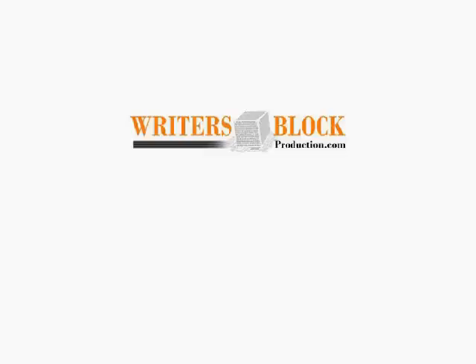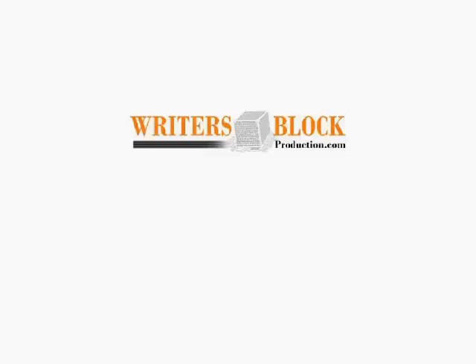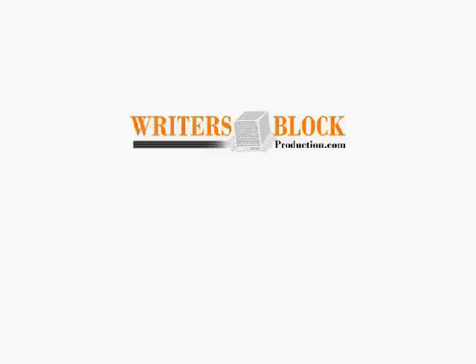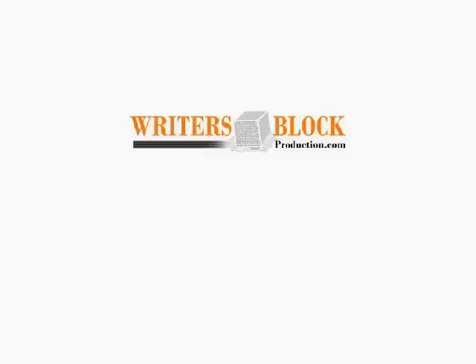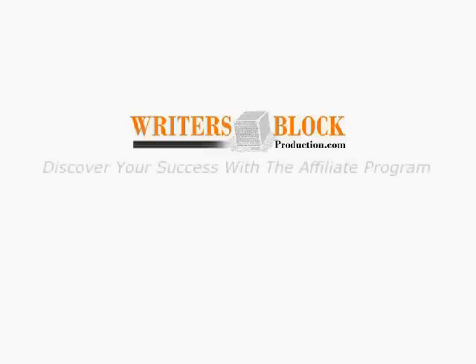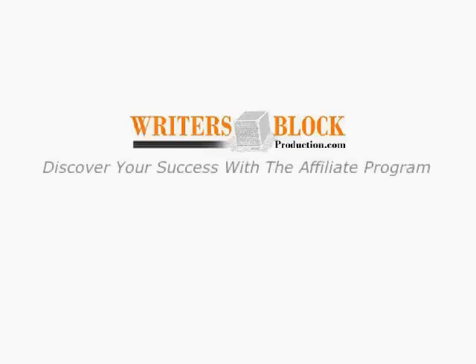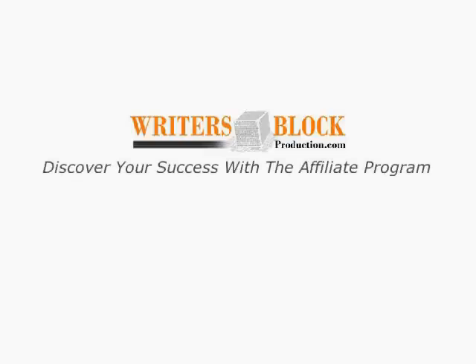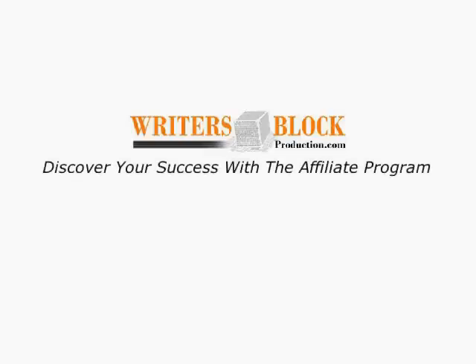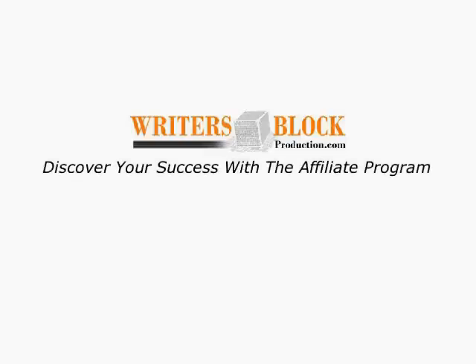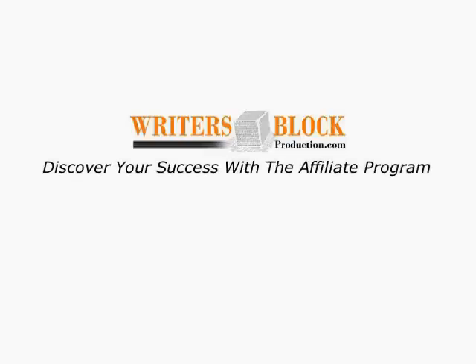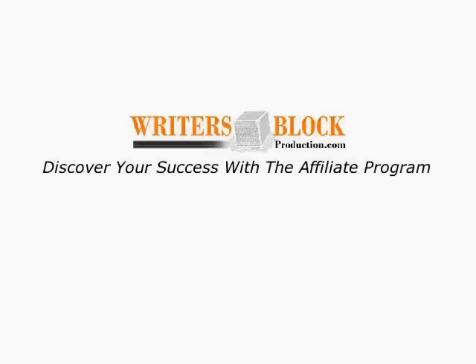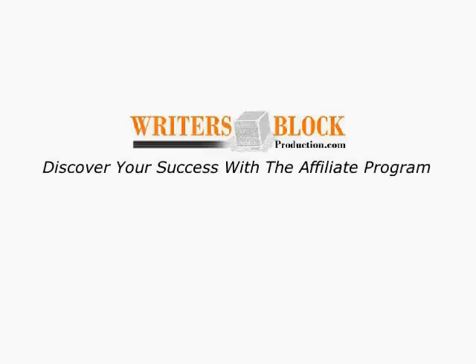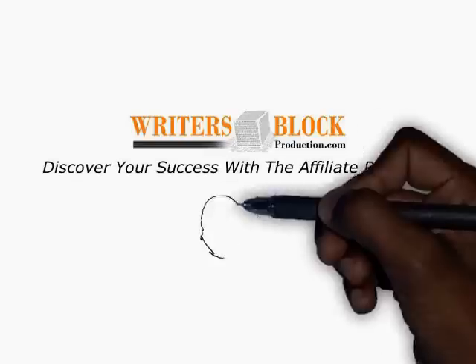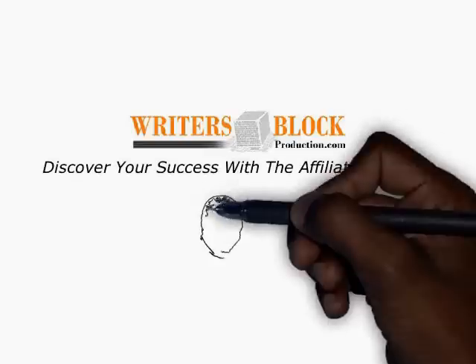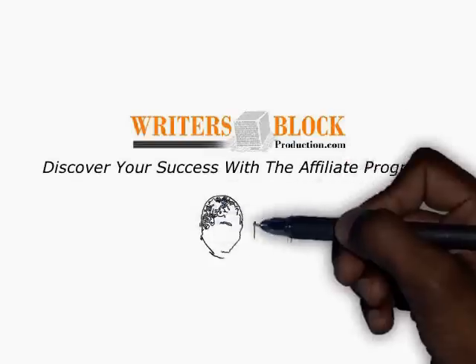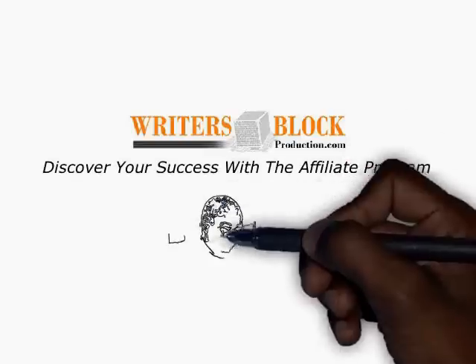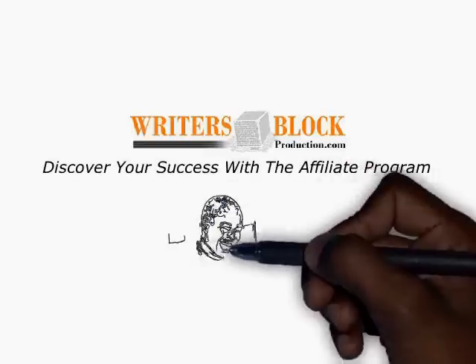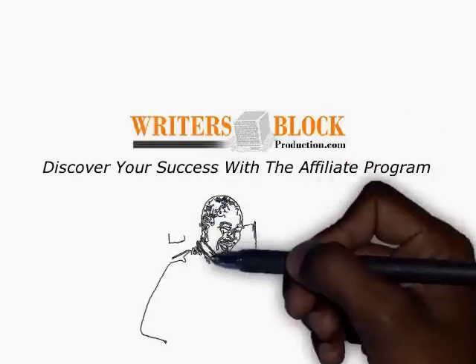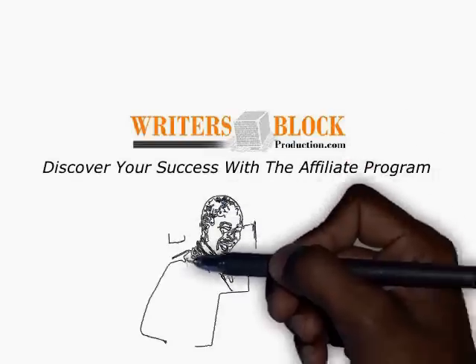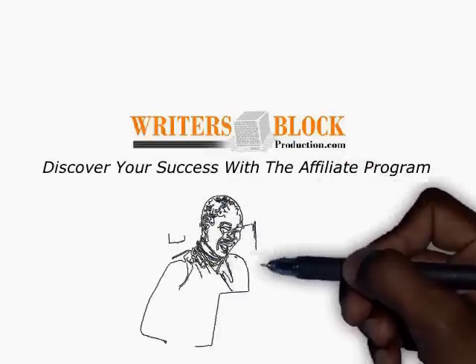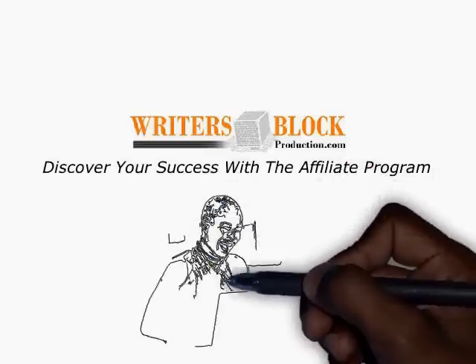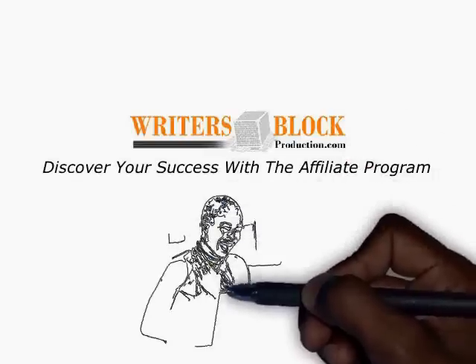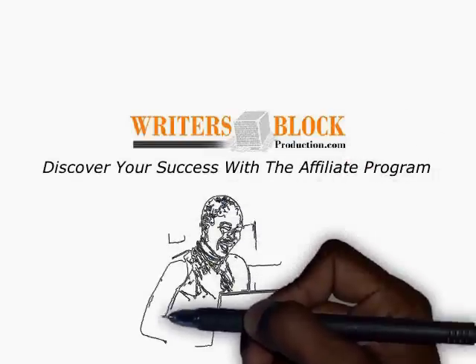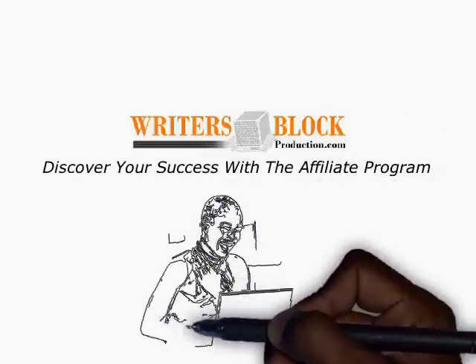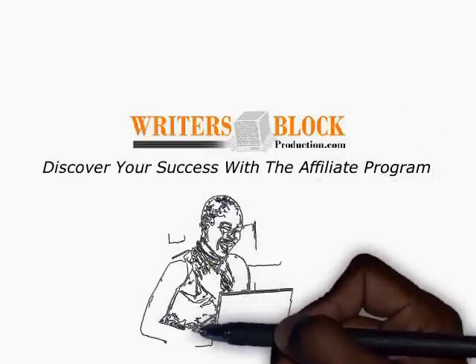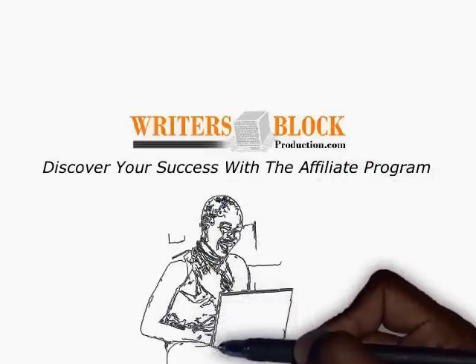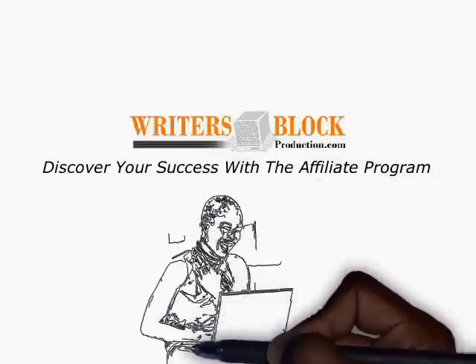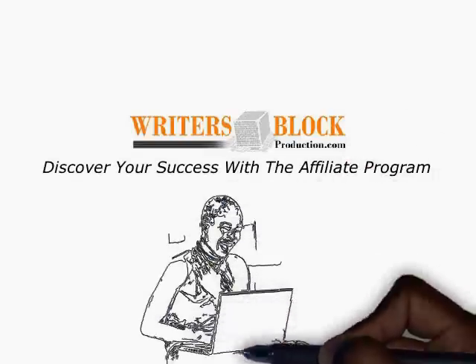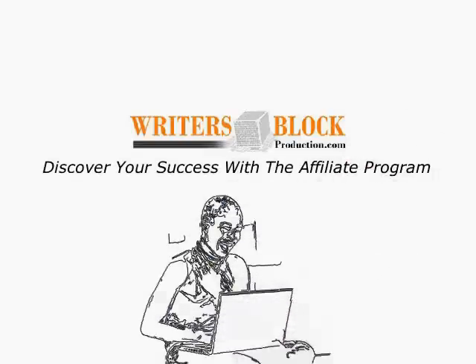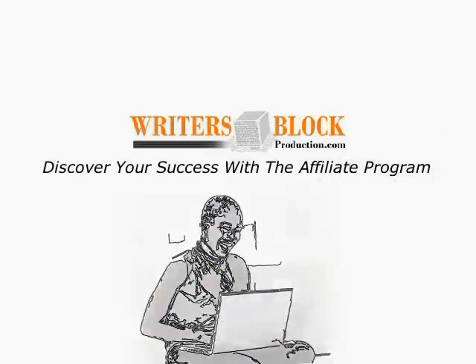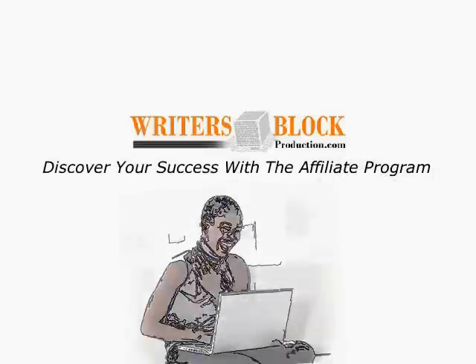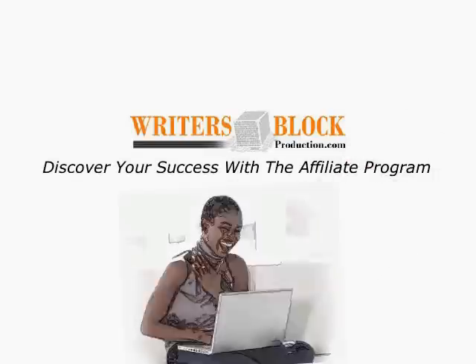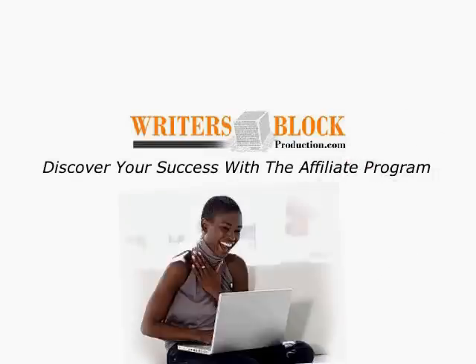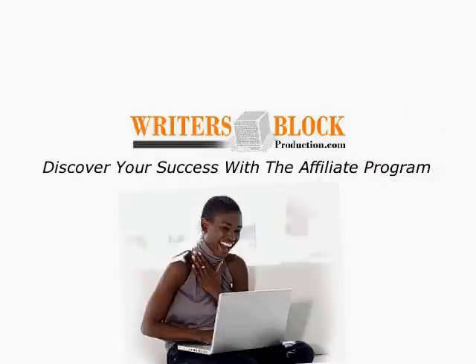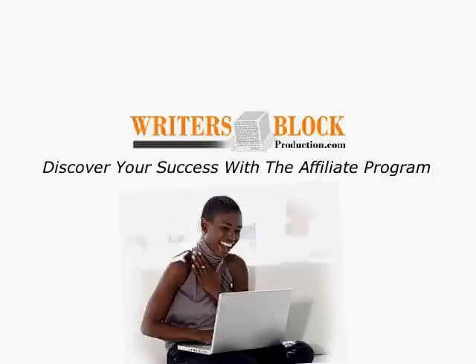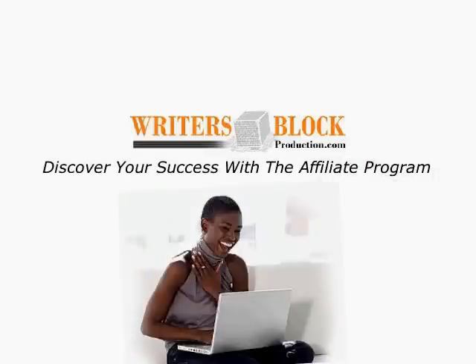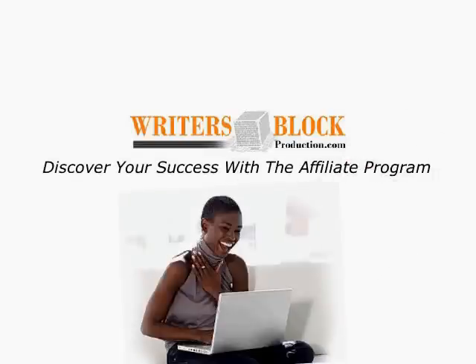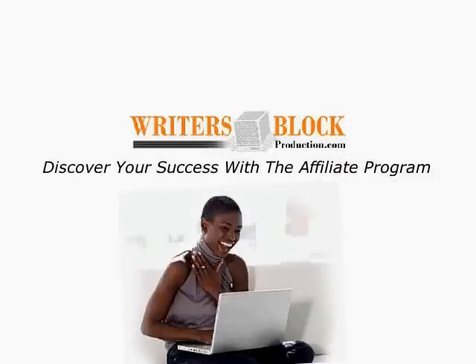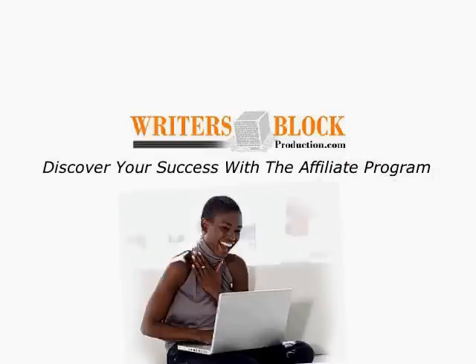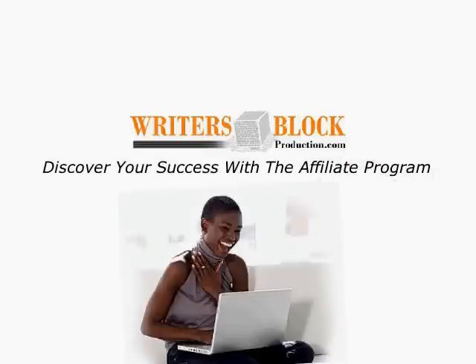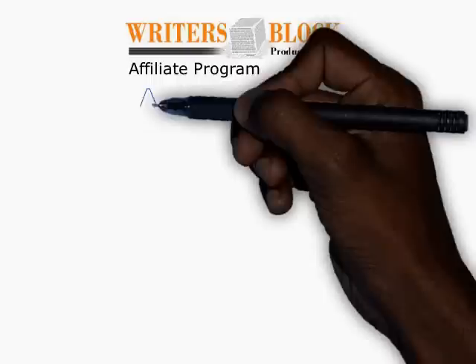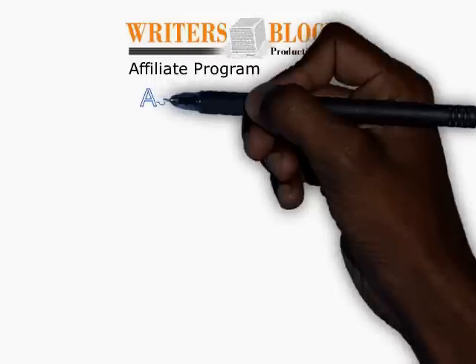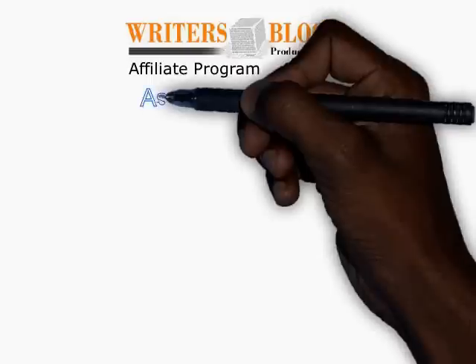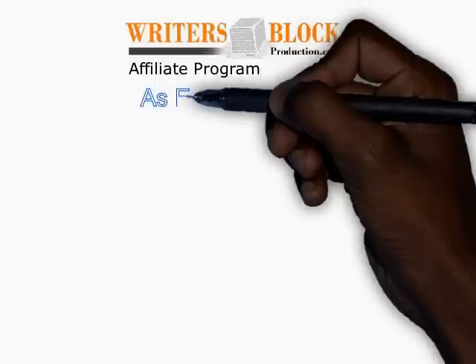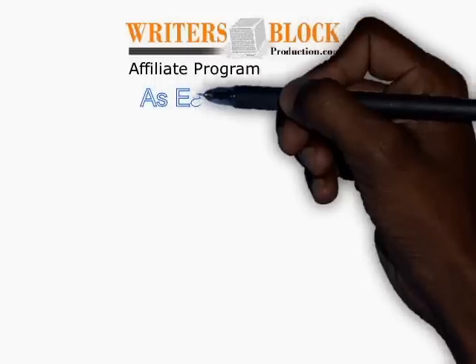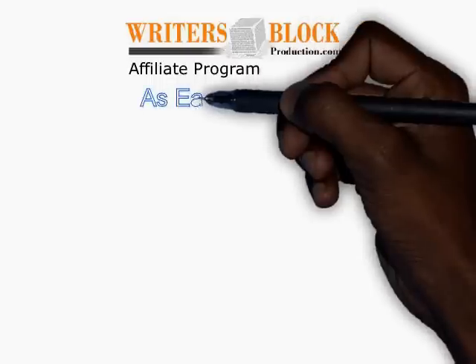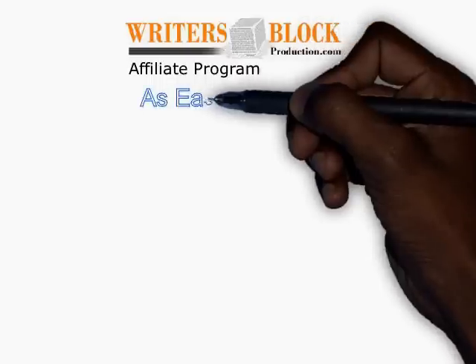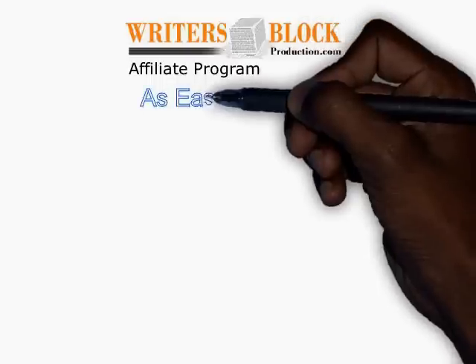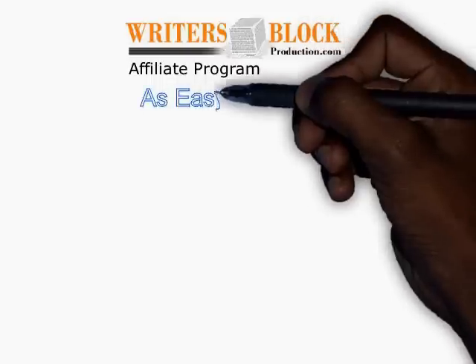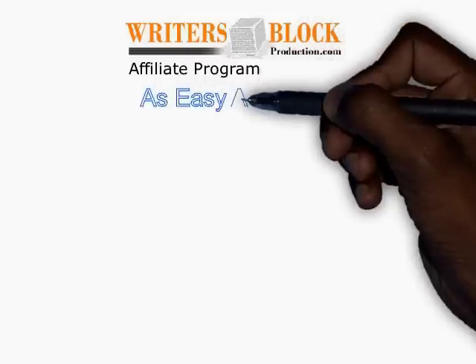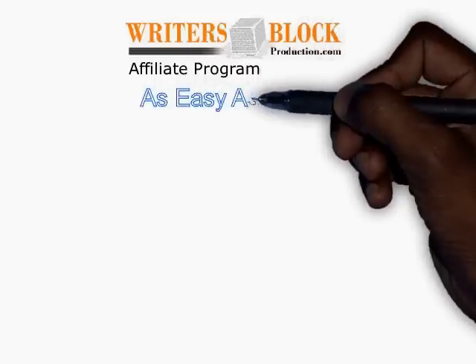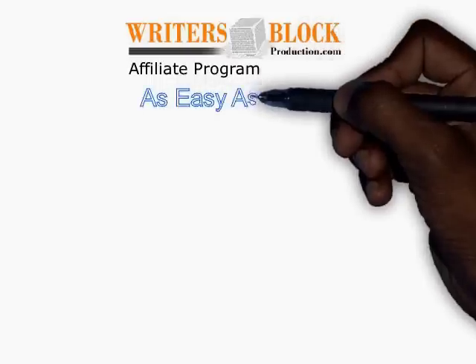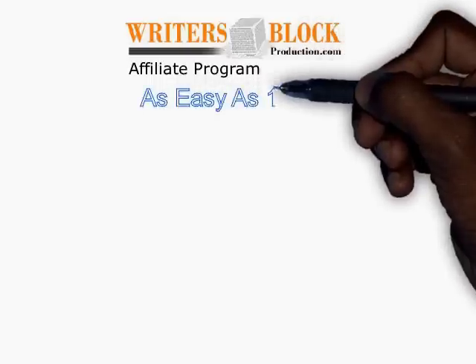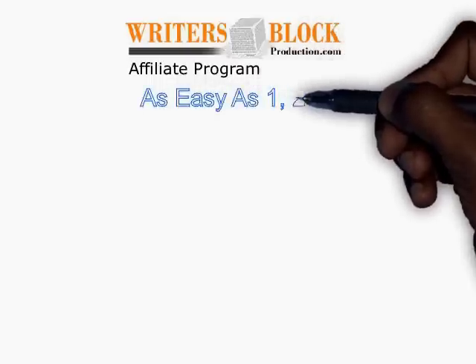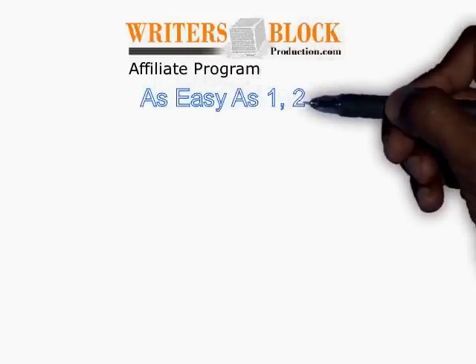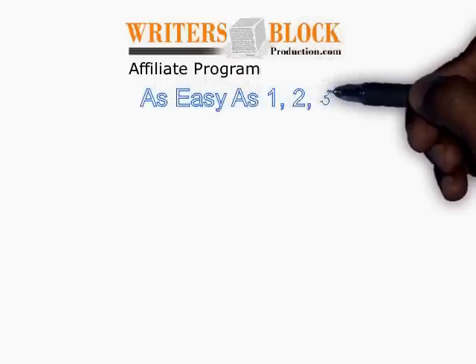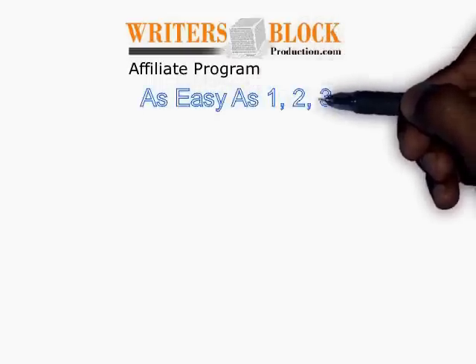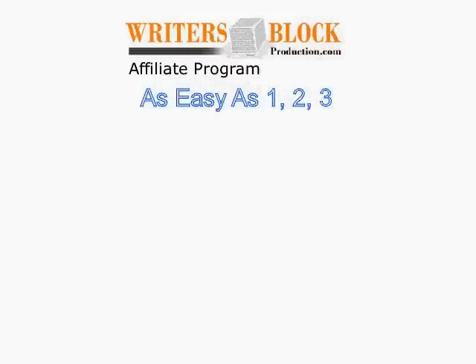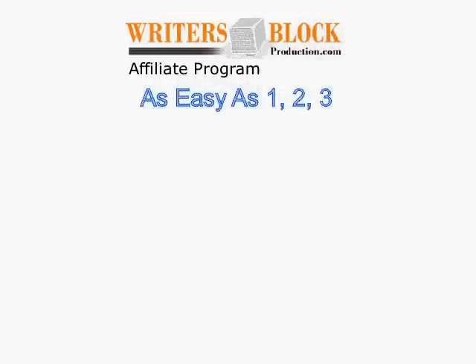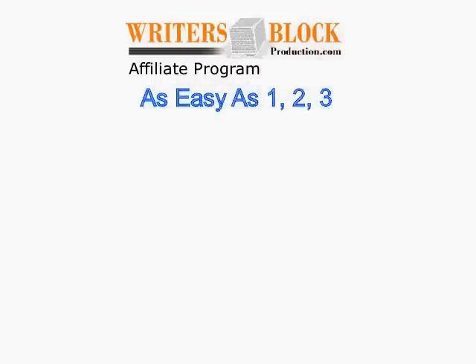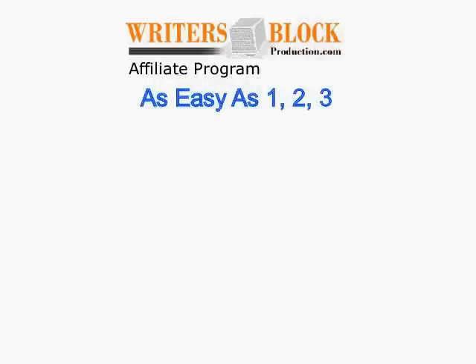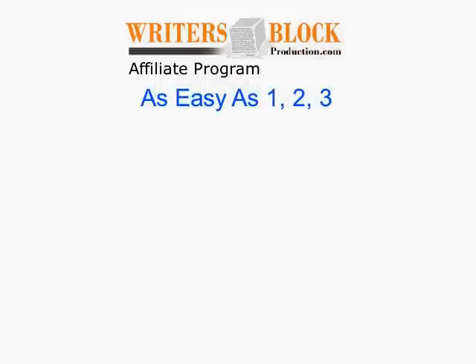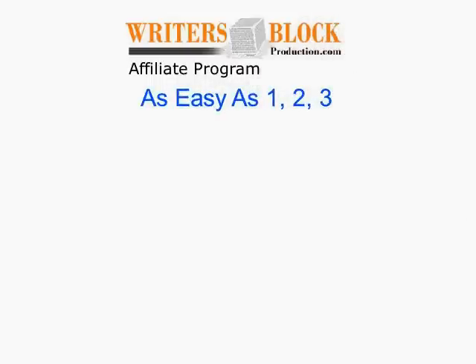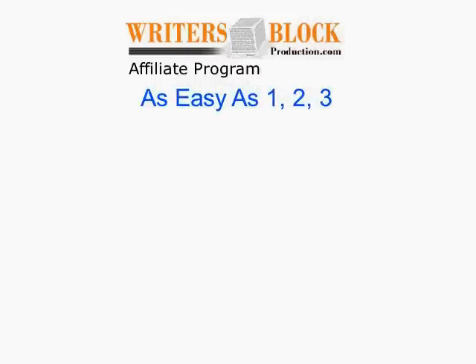Discover your success with the Writer's Block Production affiliate program. It's simple and as easy as 1, 2, 3.